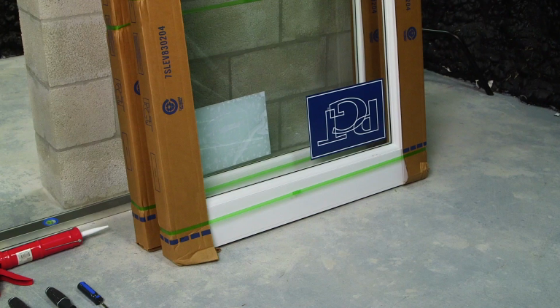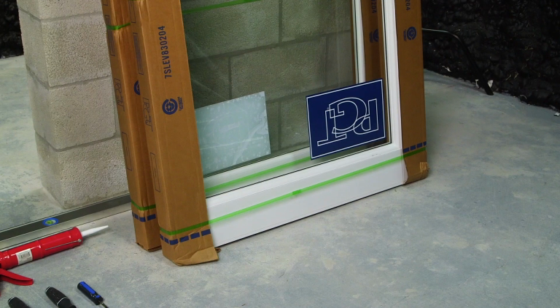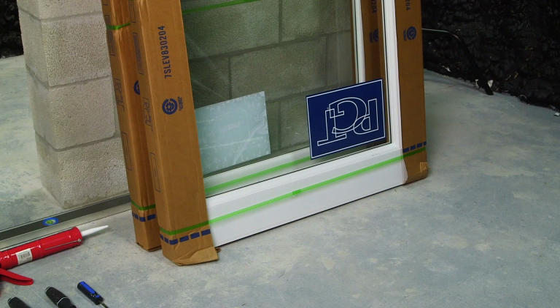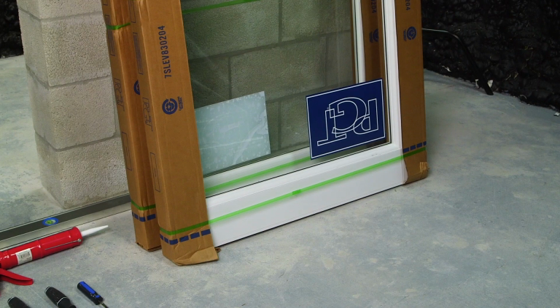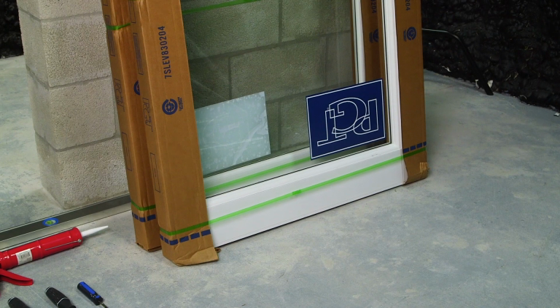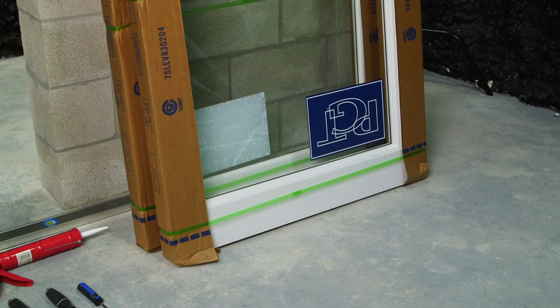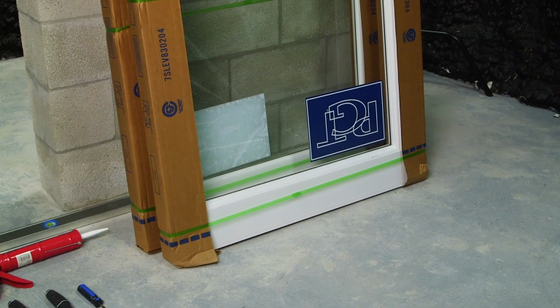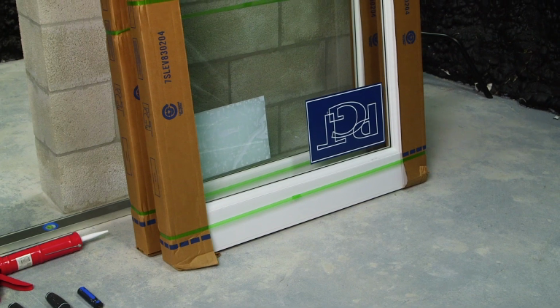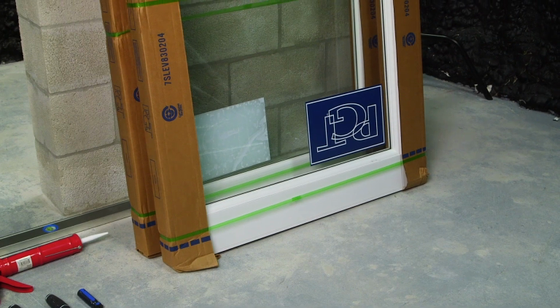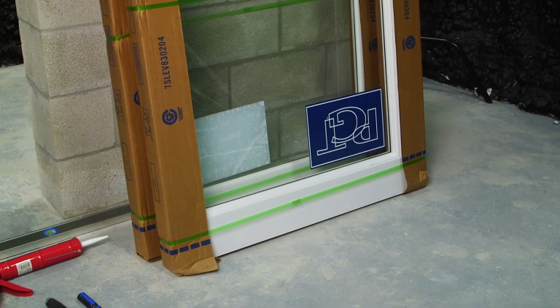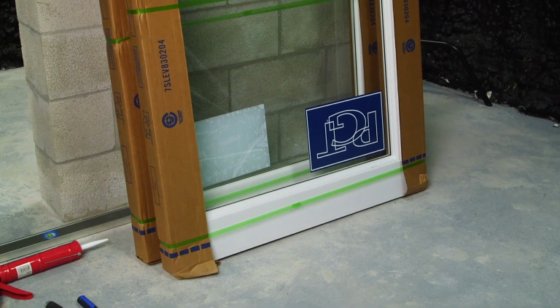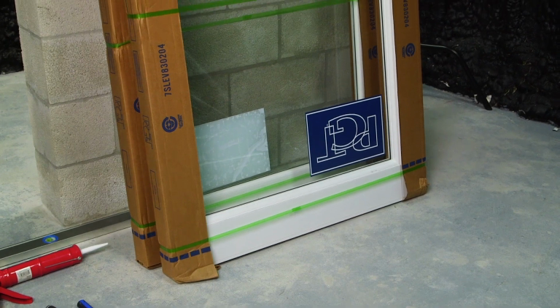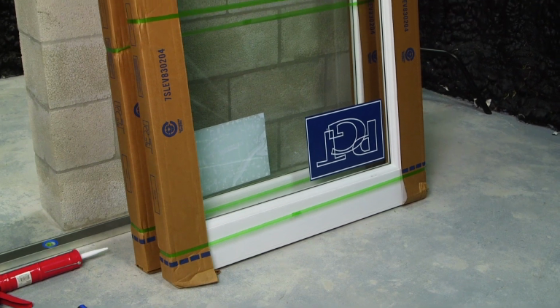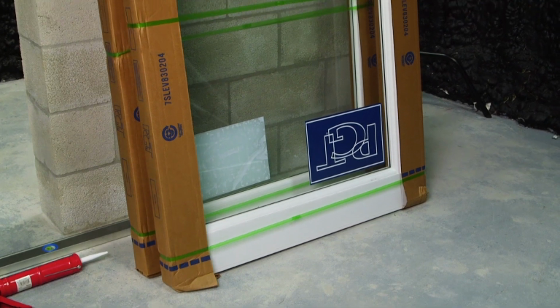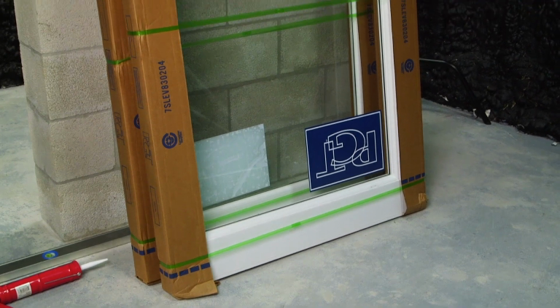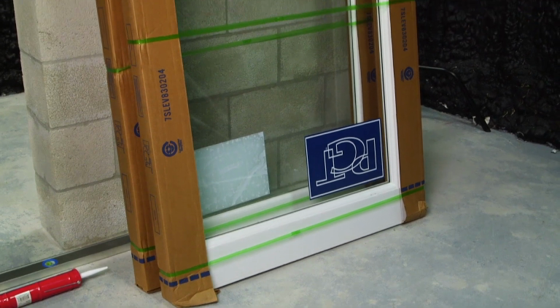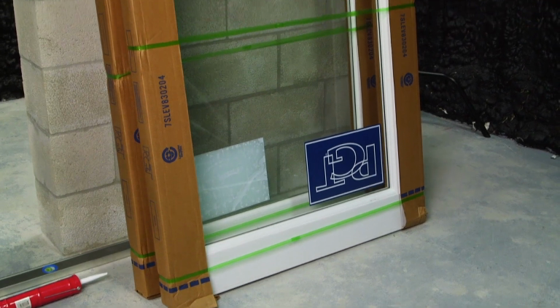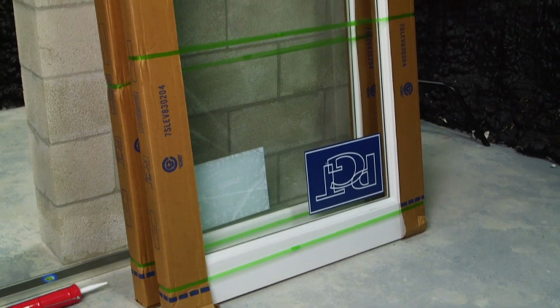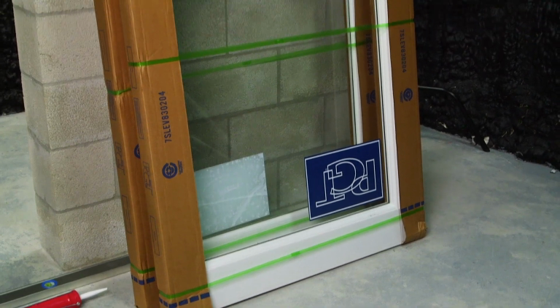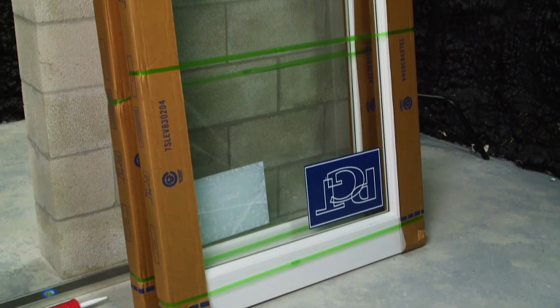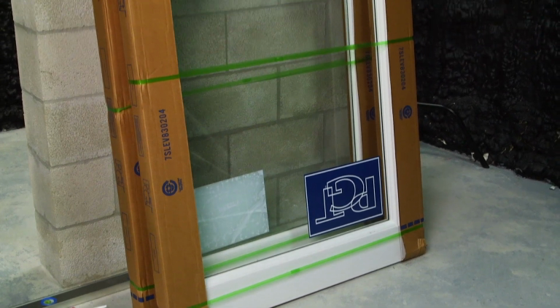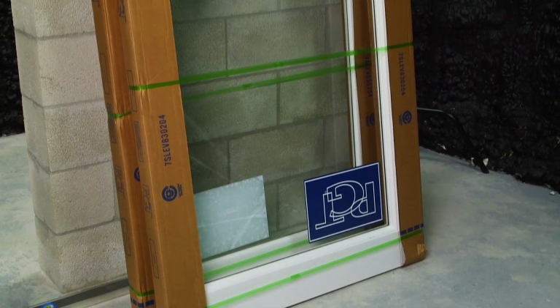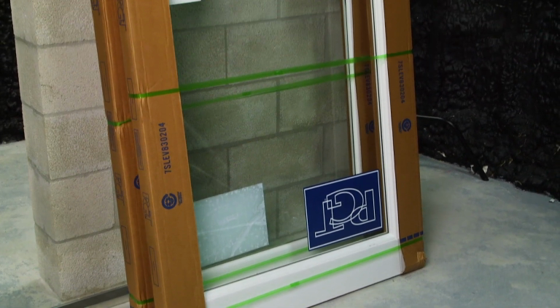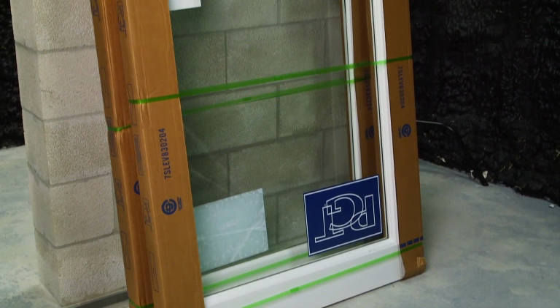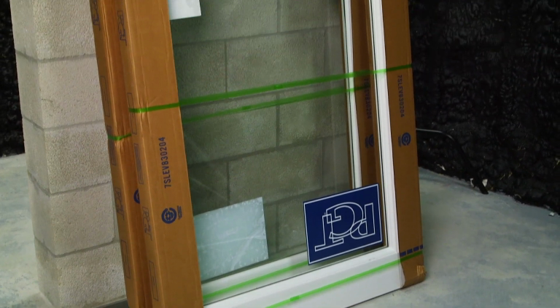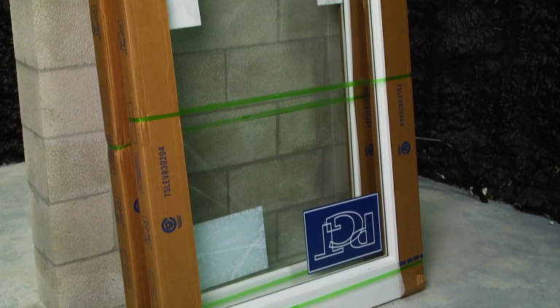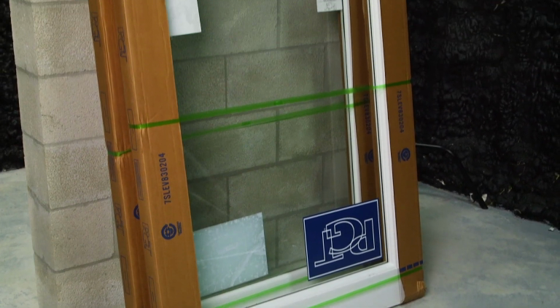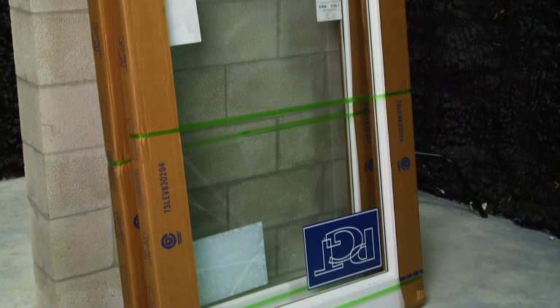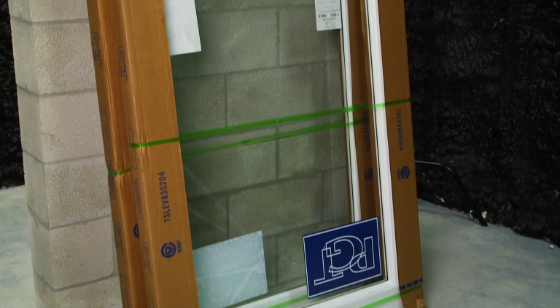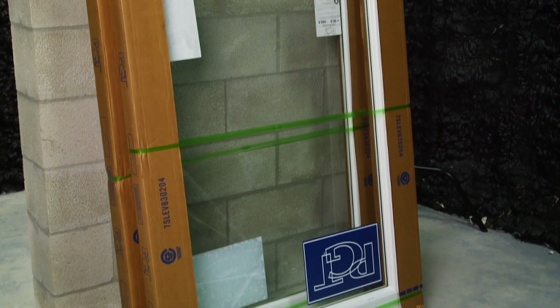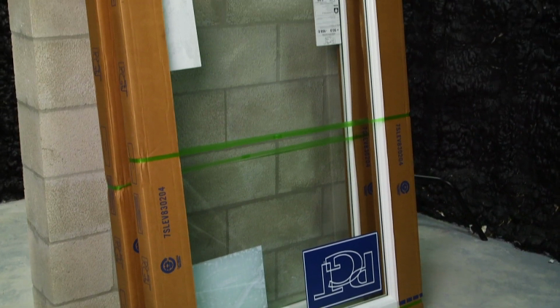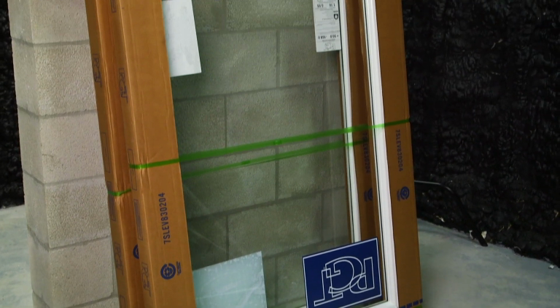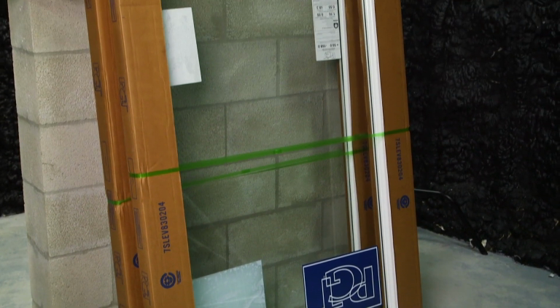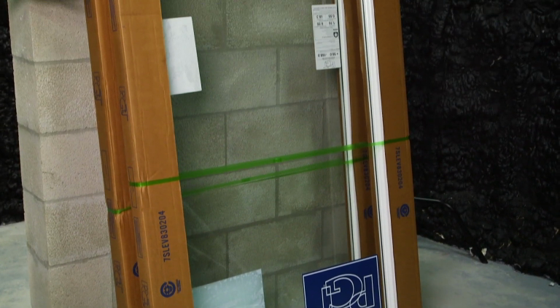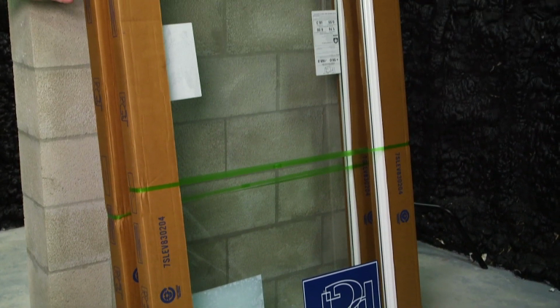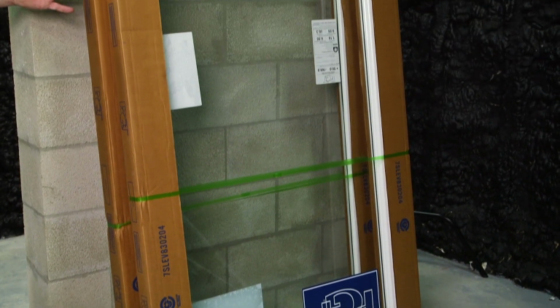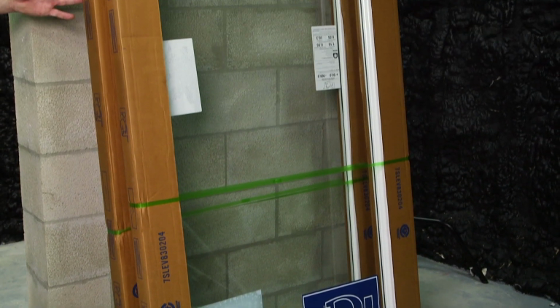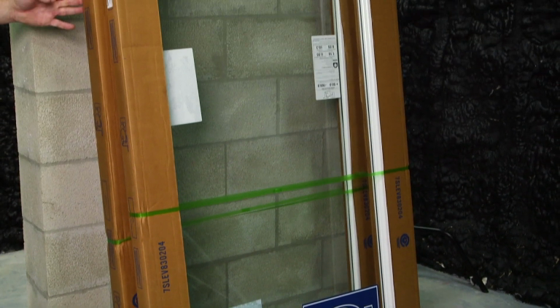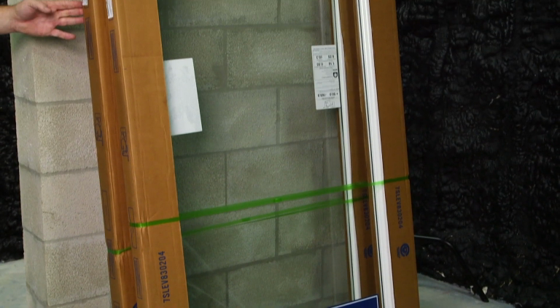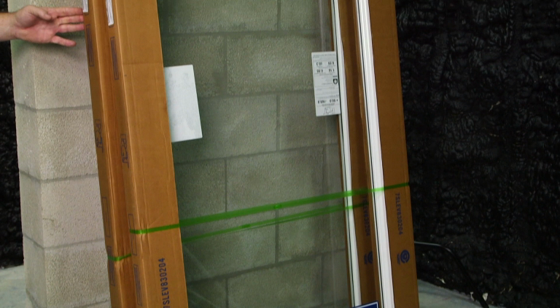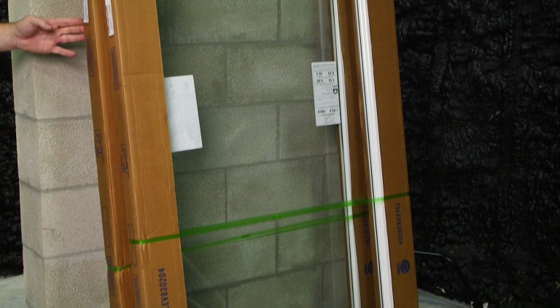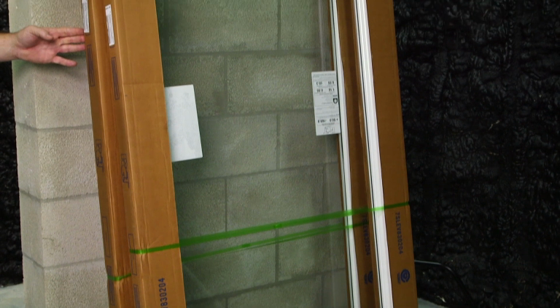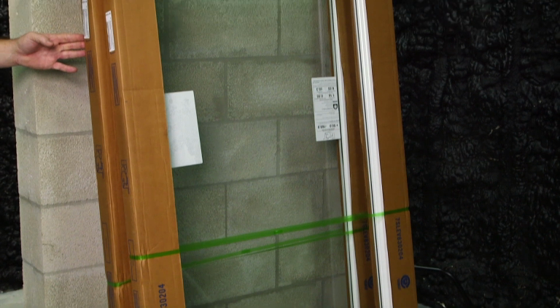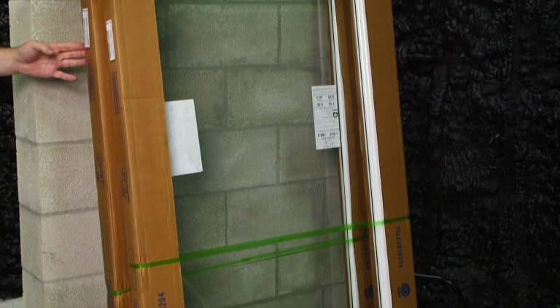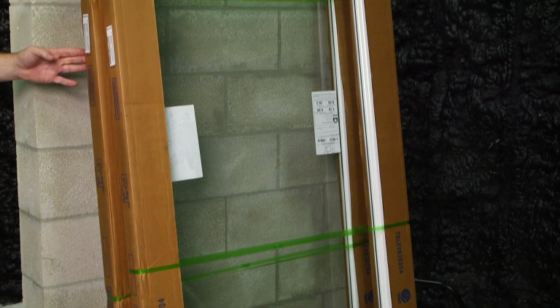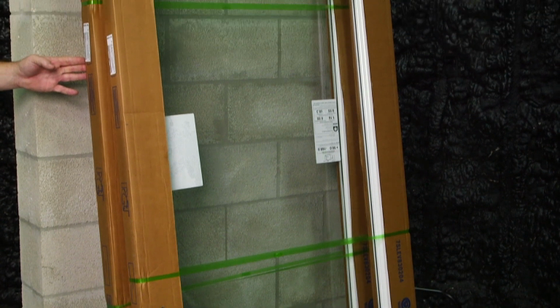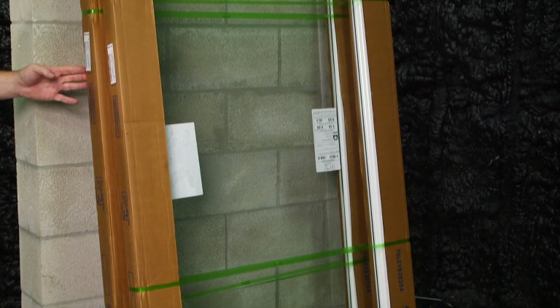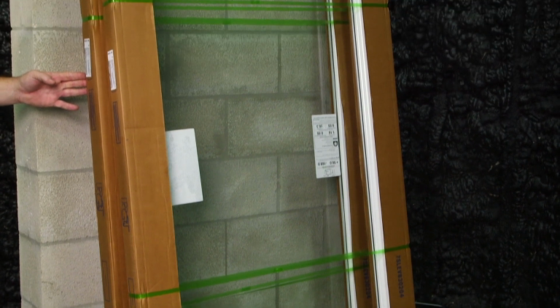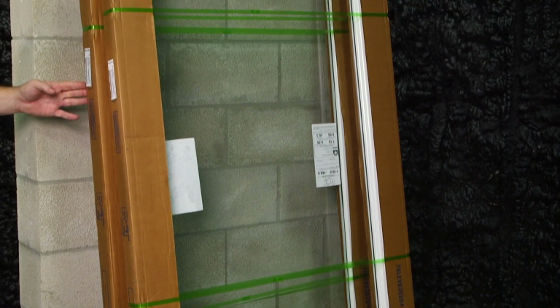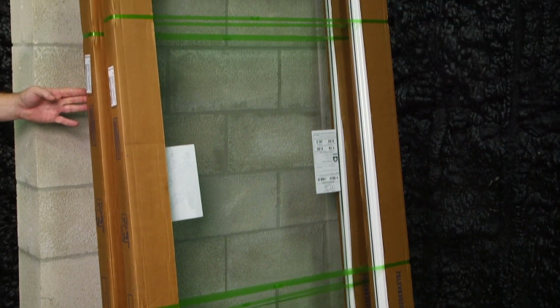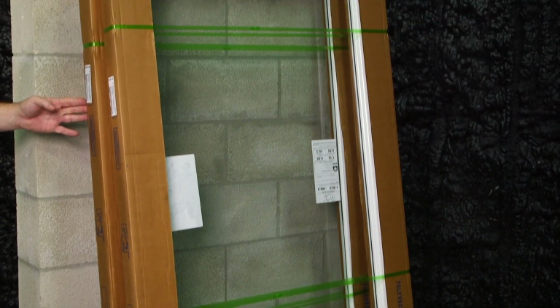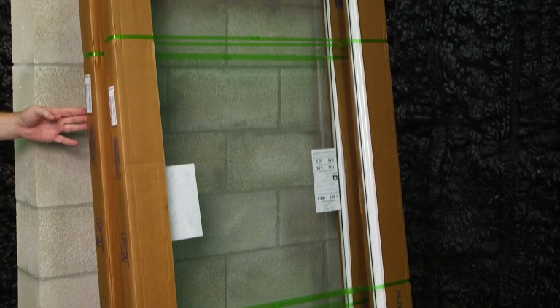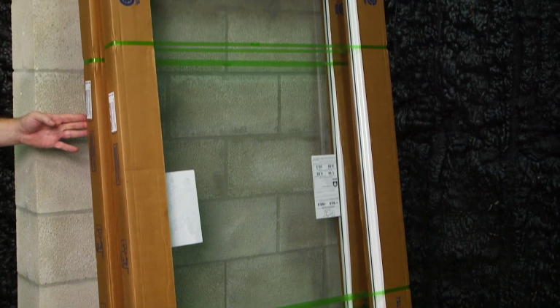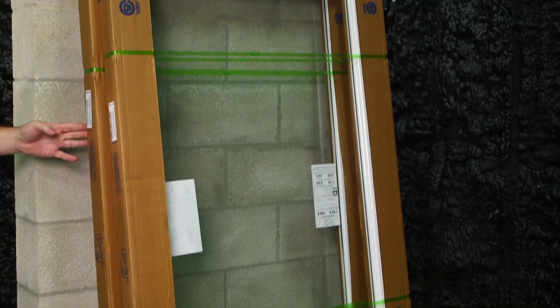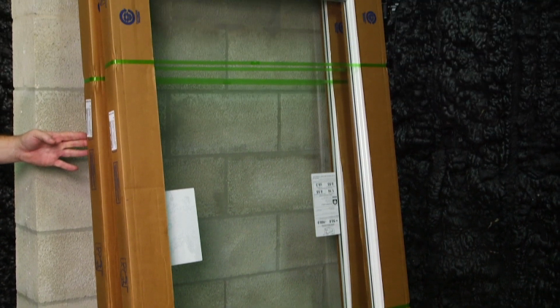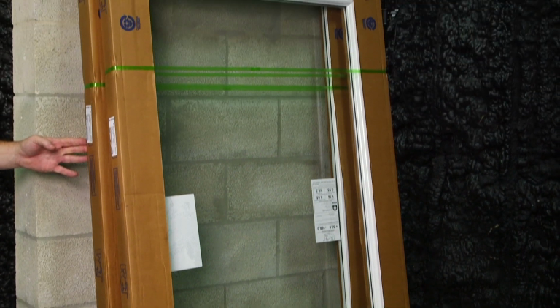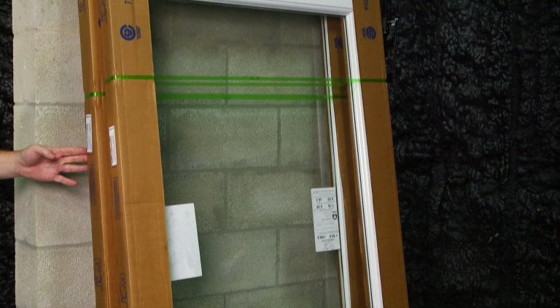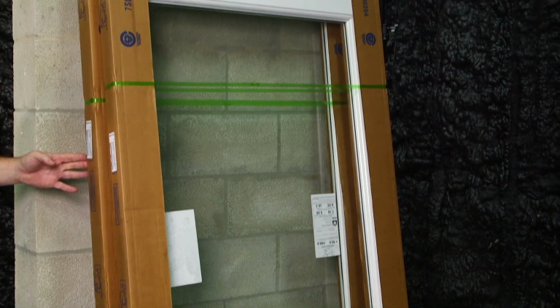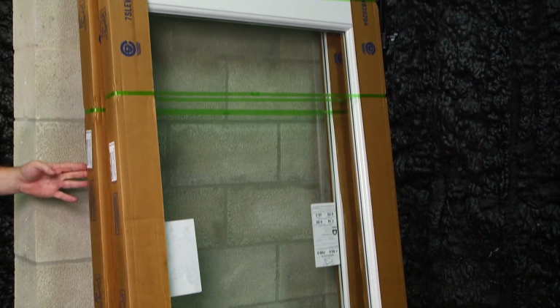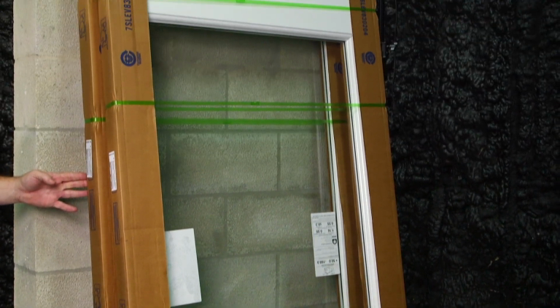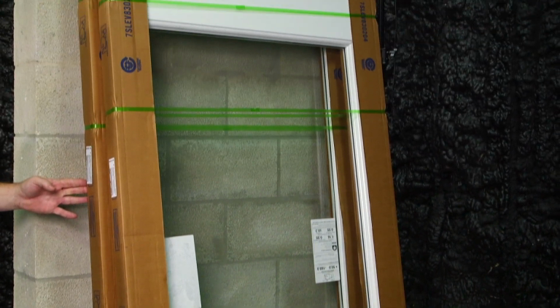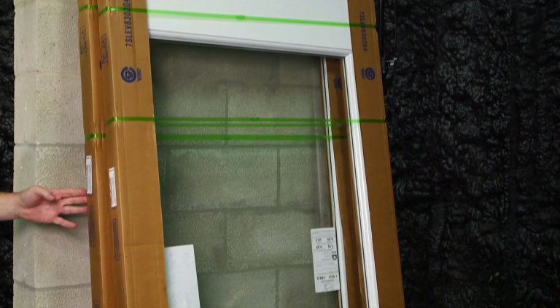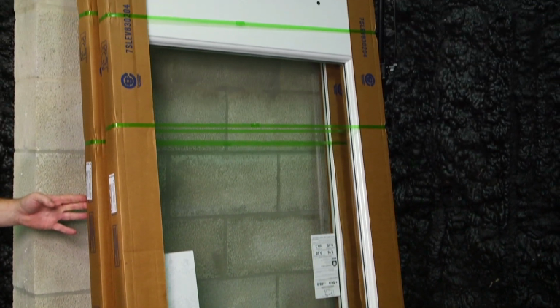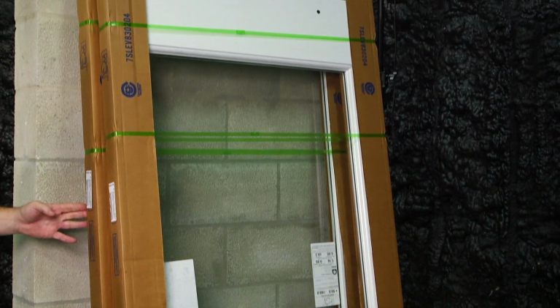Here are the two panels that we're going to use for our install today. The configuration is a two-panel, two-track XO standard stack.